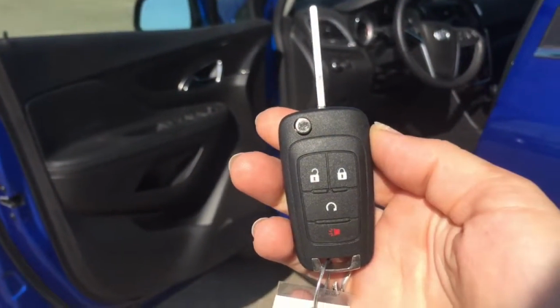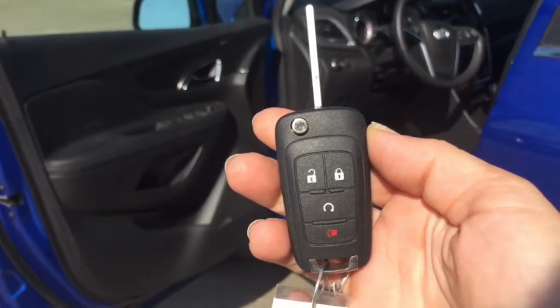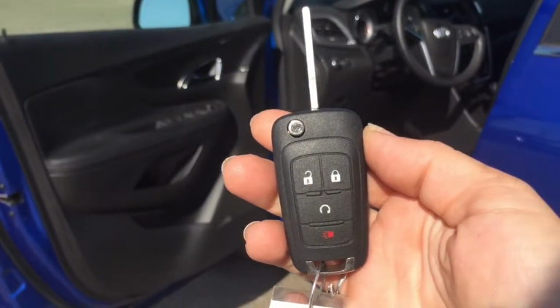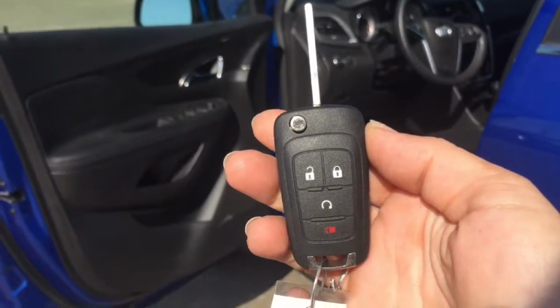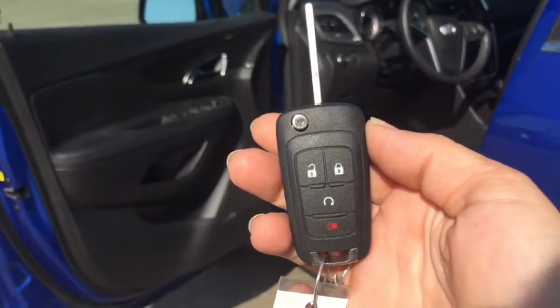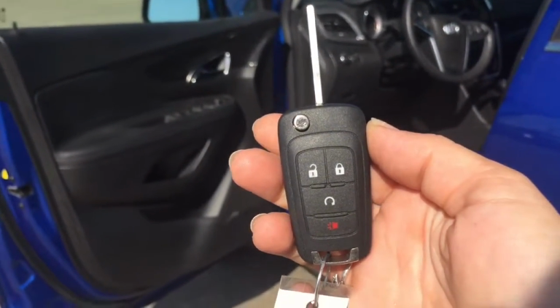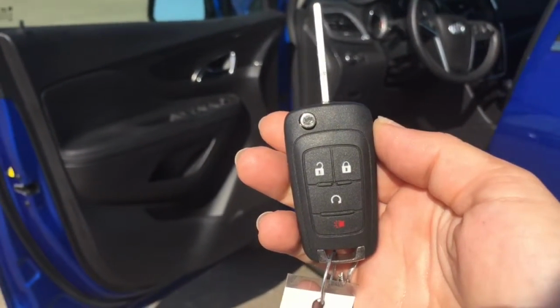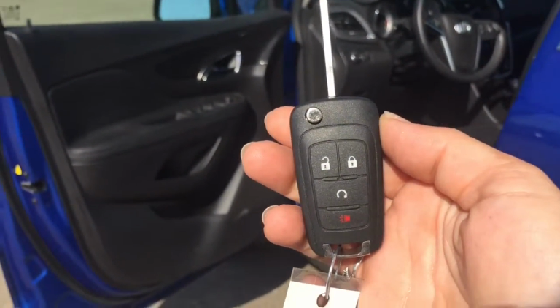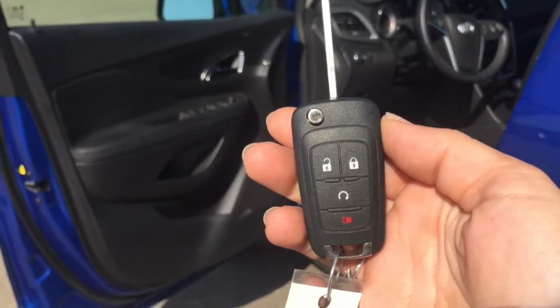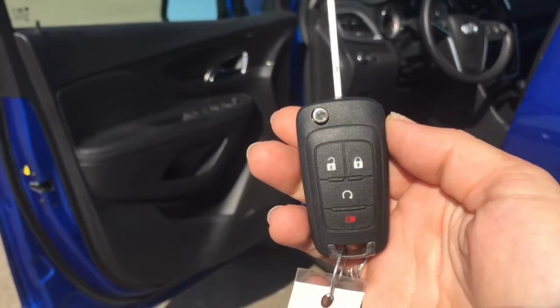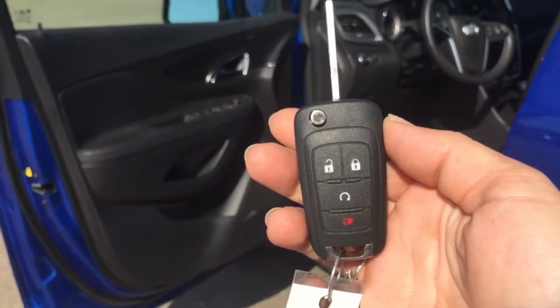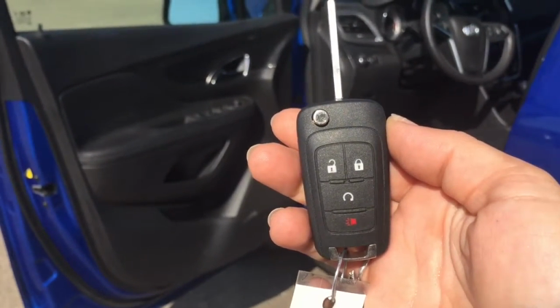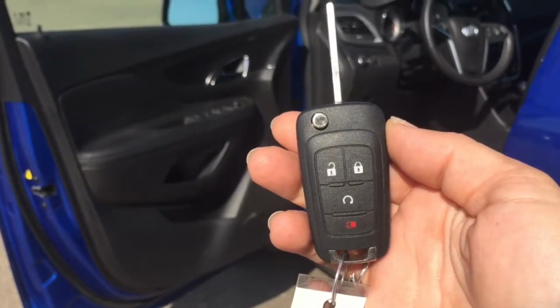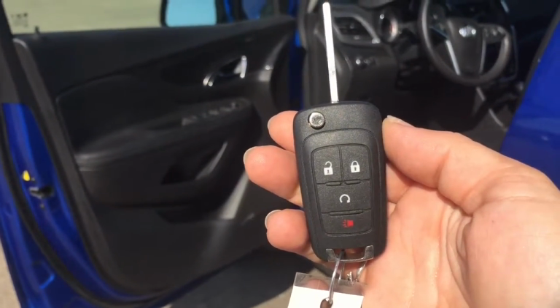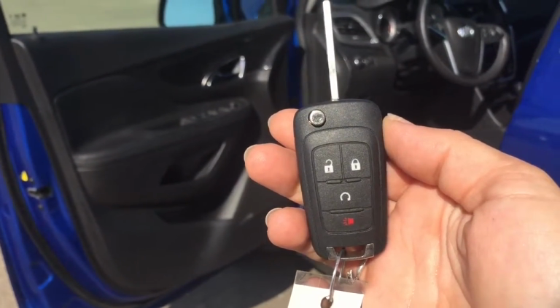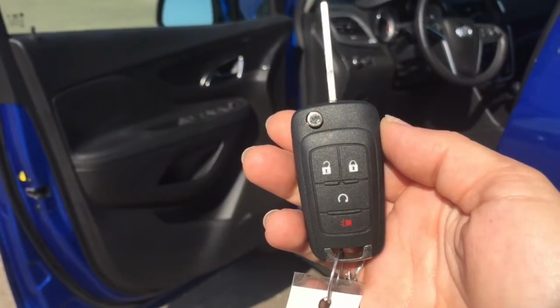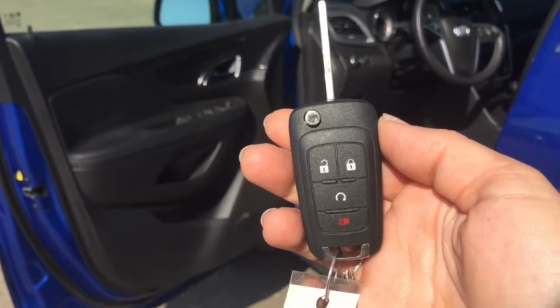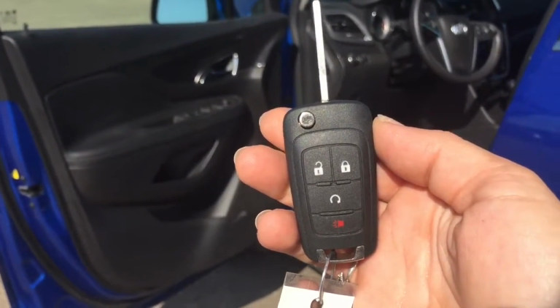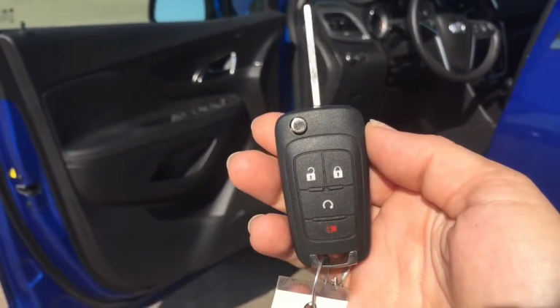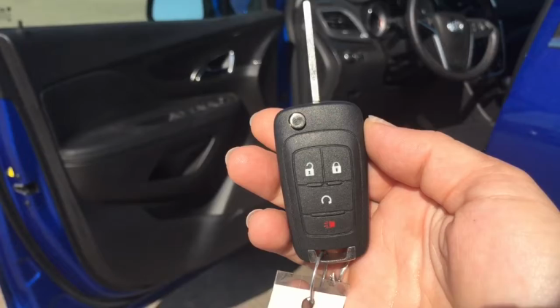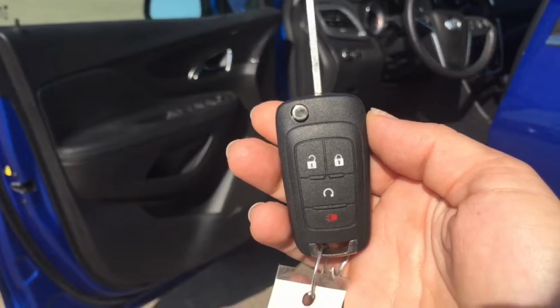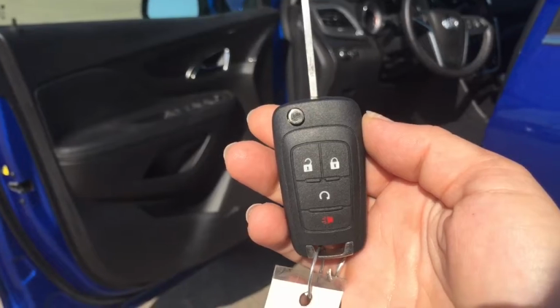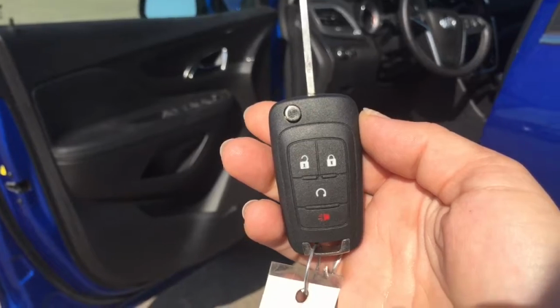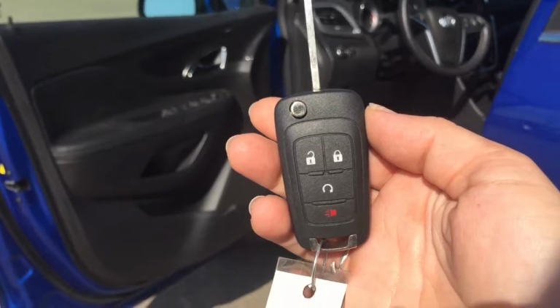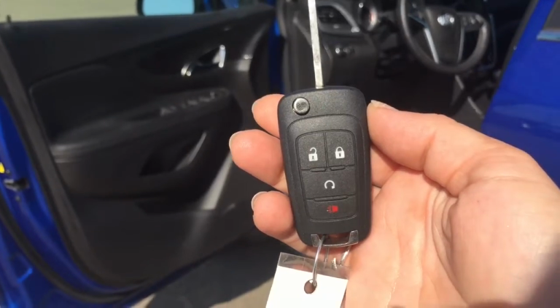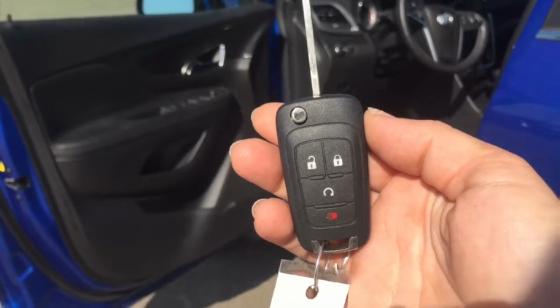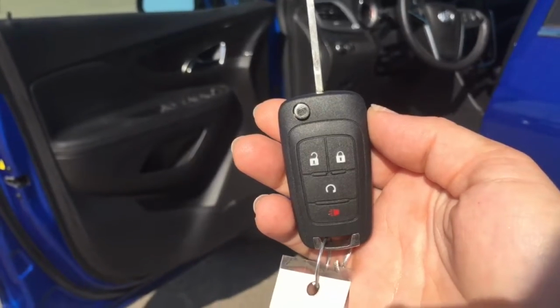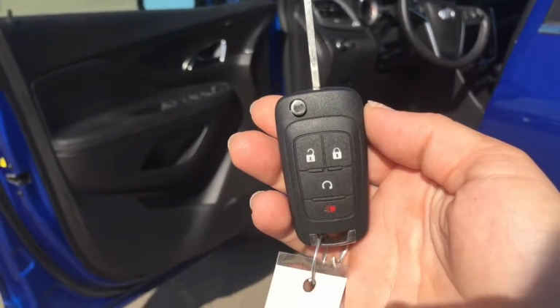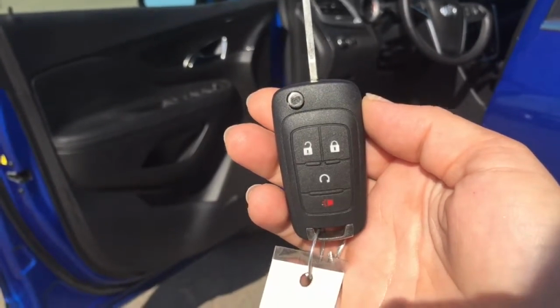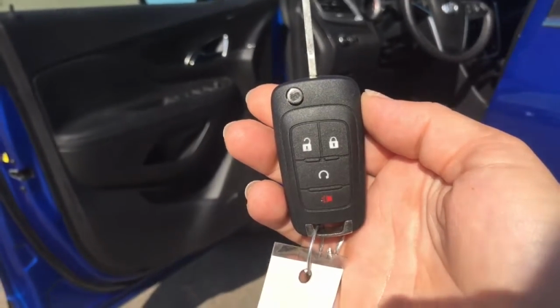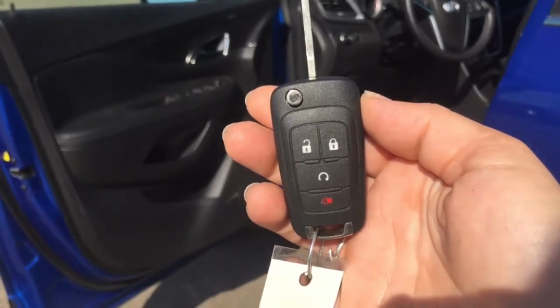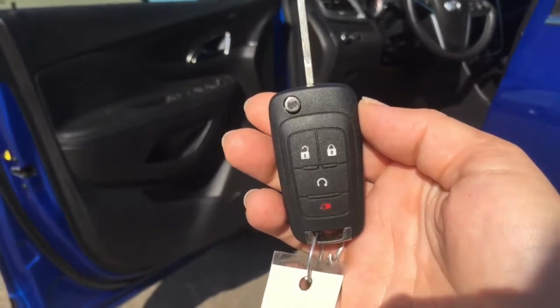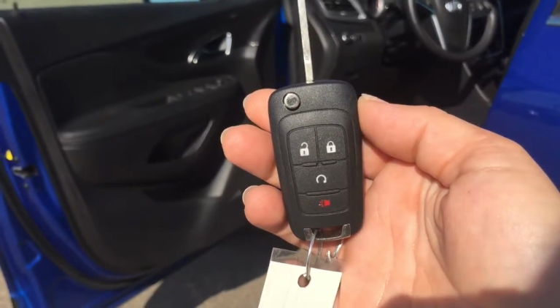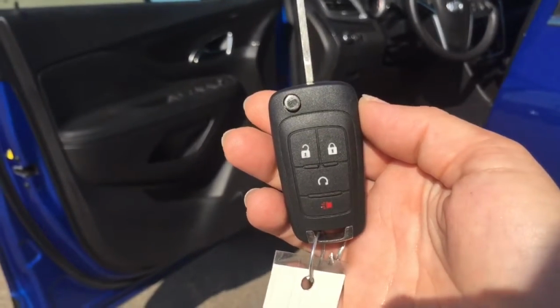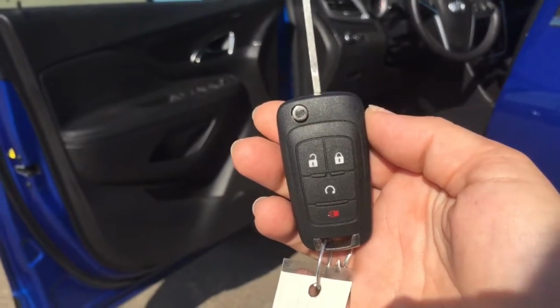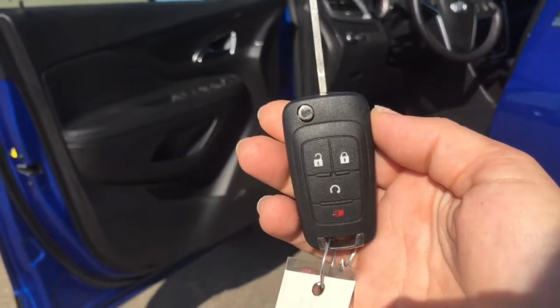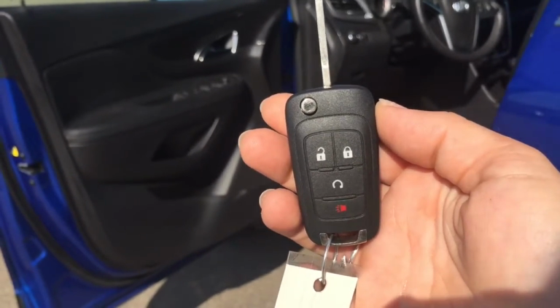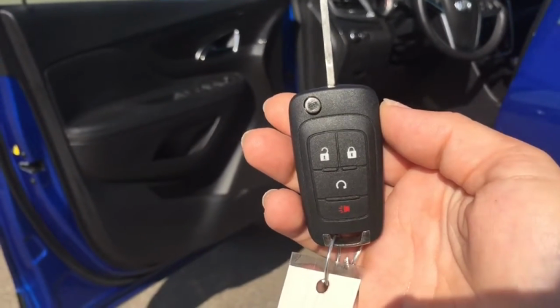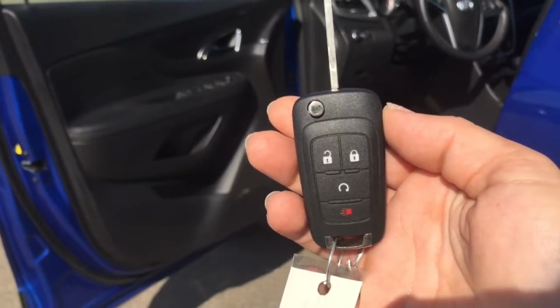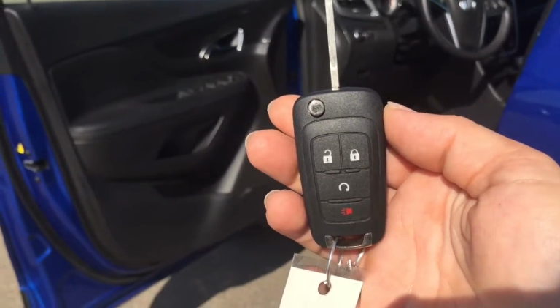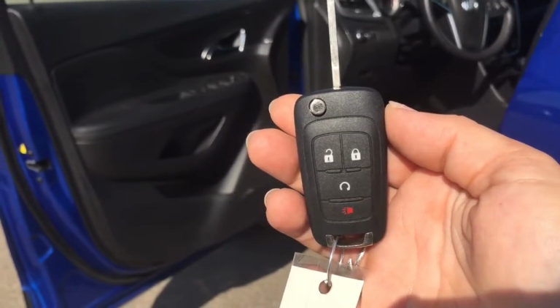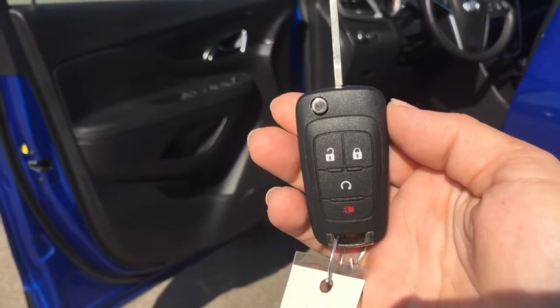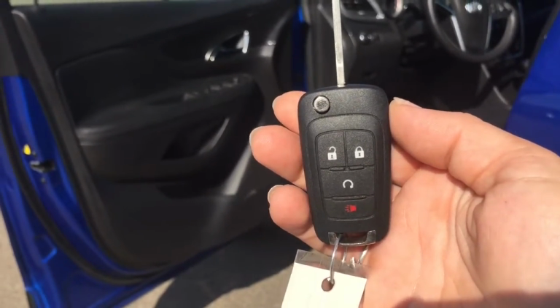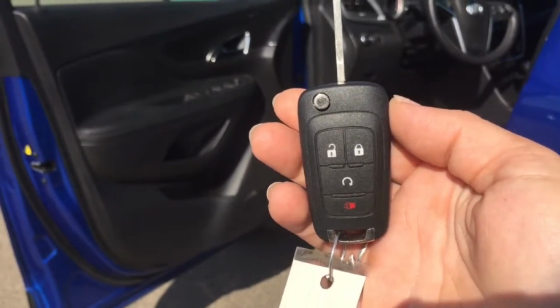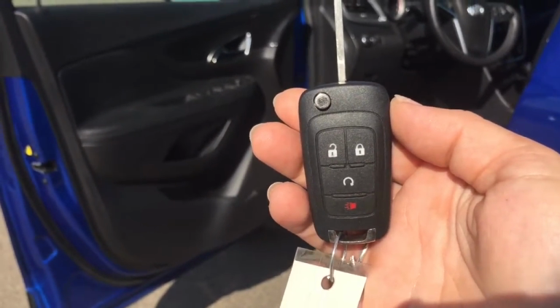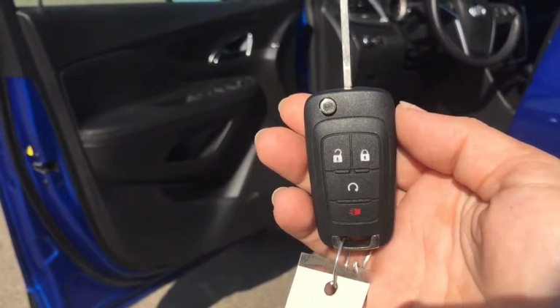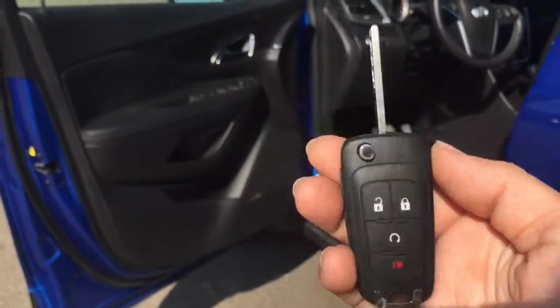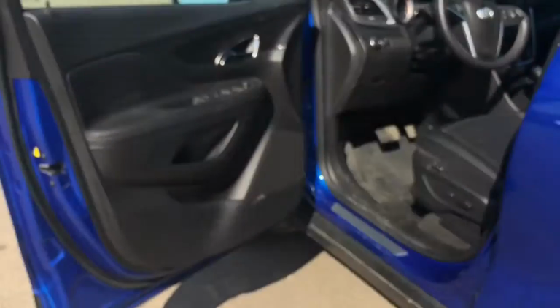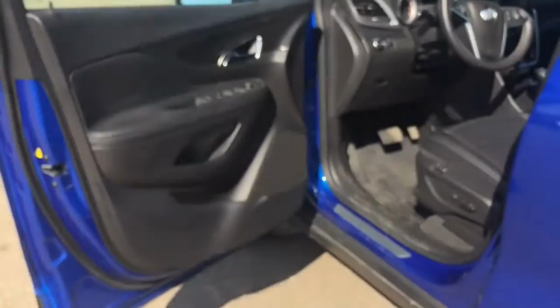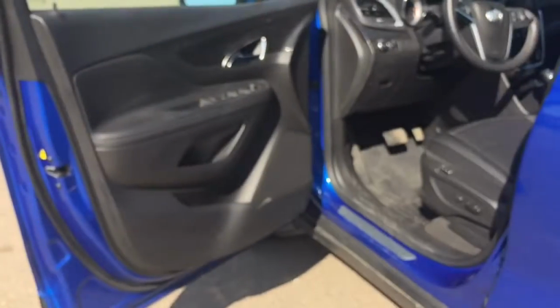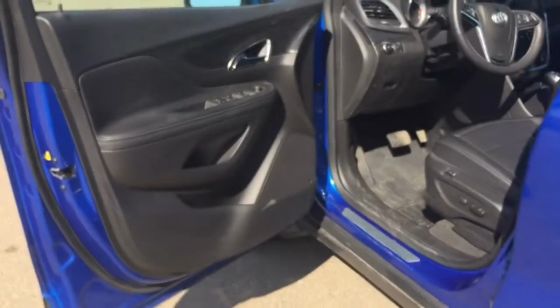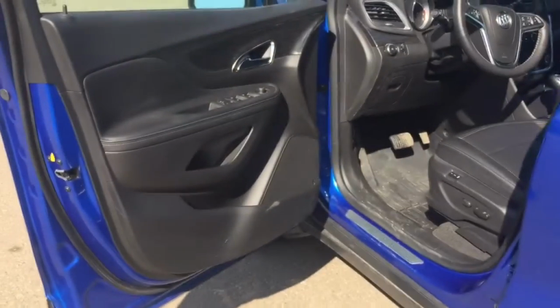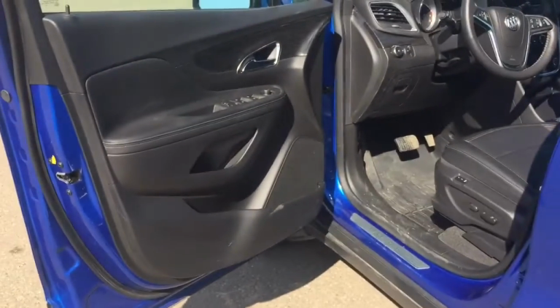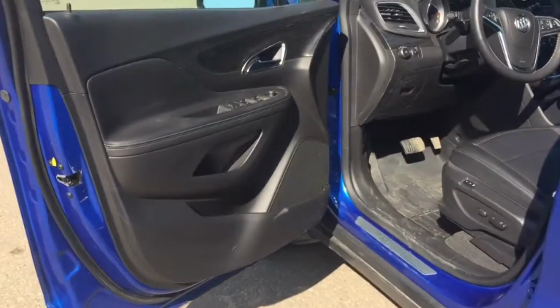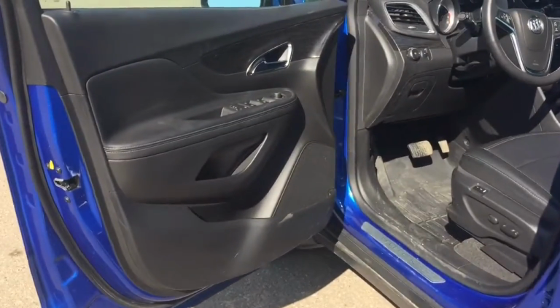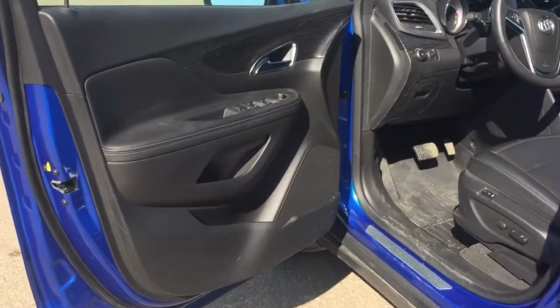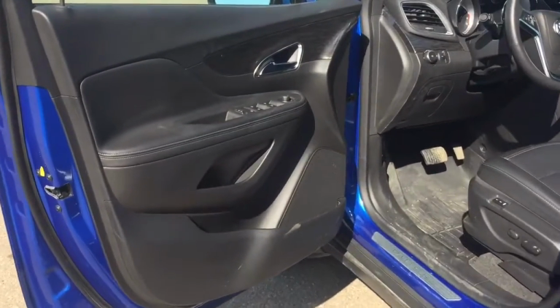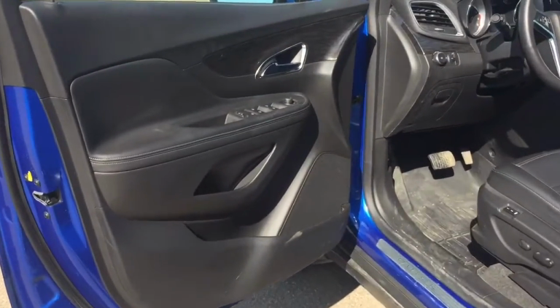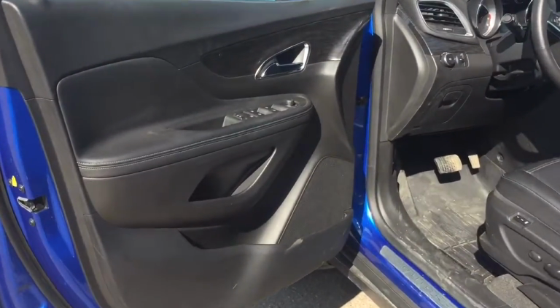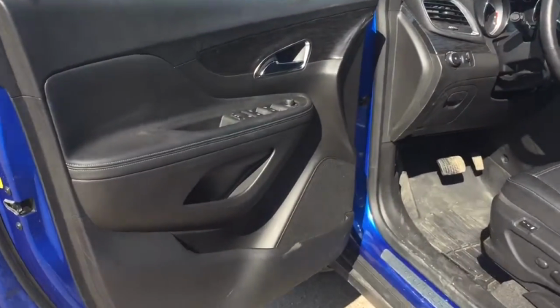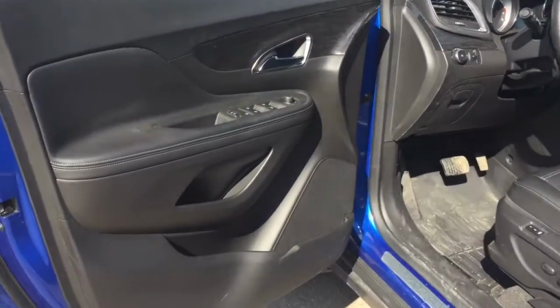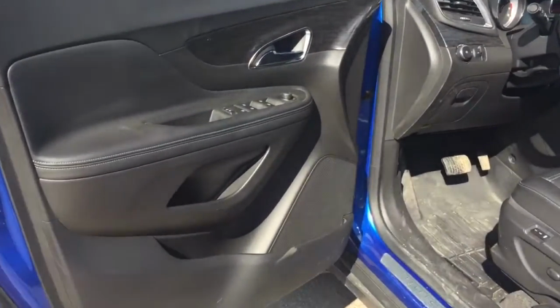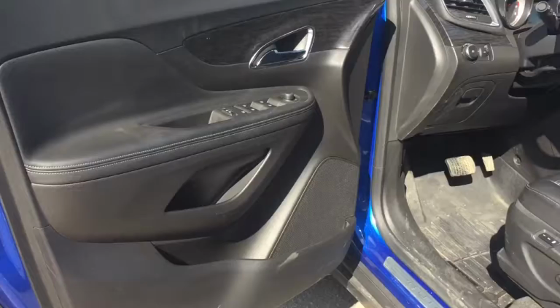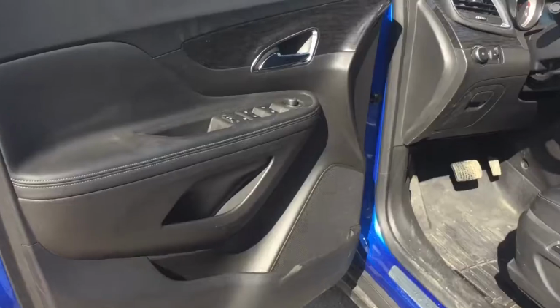Now helping you into your 2016 Encore is this key fob with keyless entry and remote start. That's going to come so handy in the winter, guys.